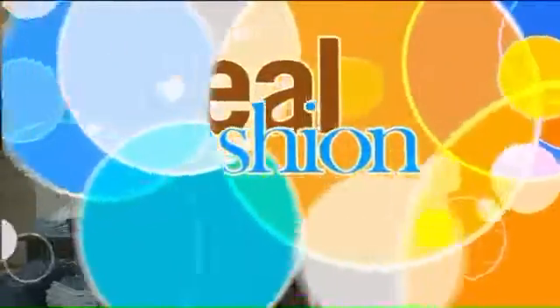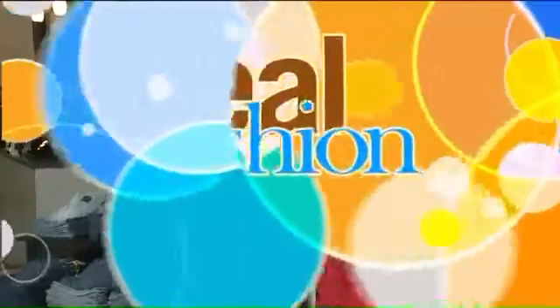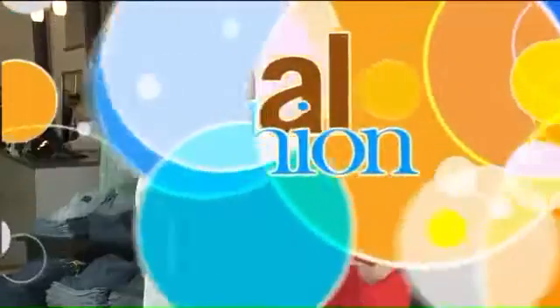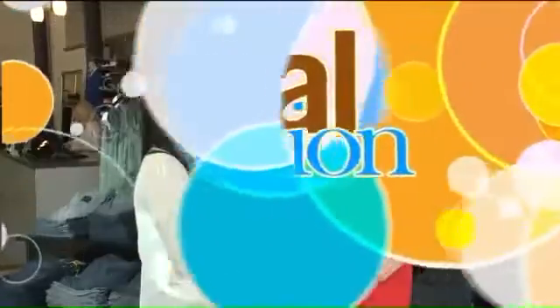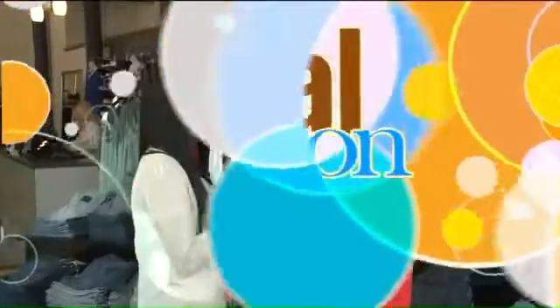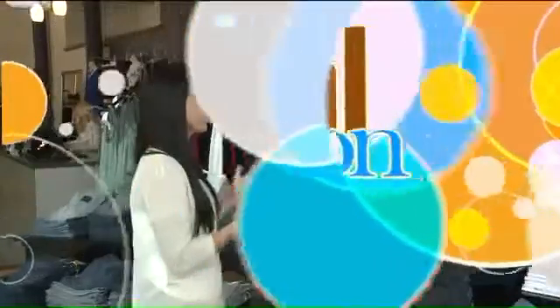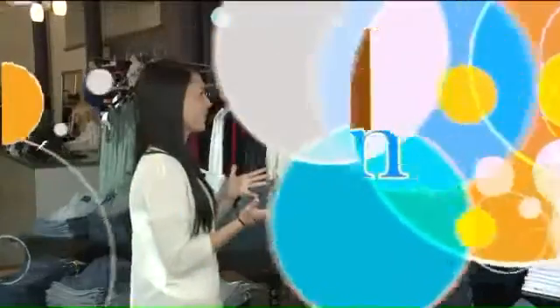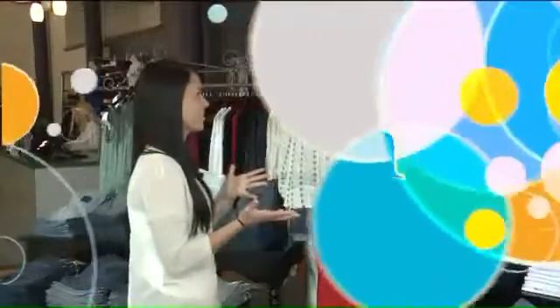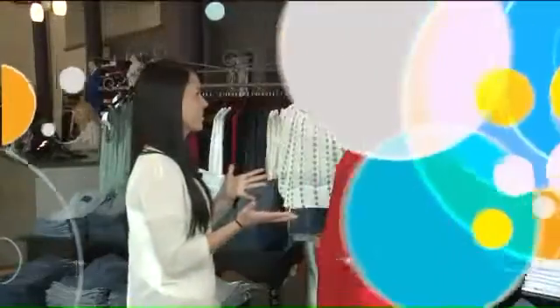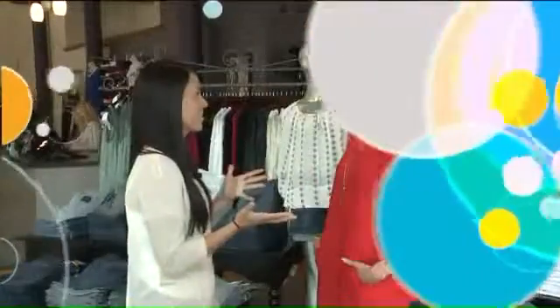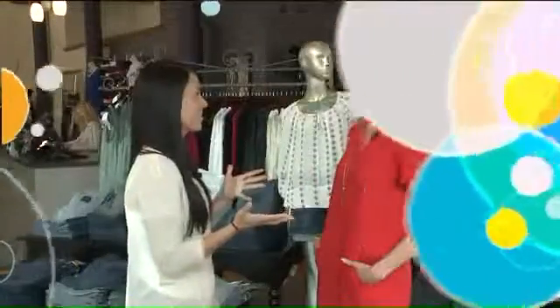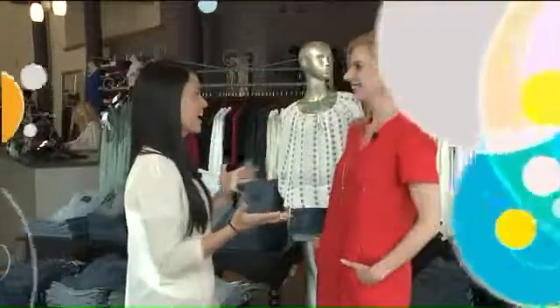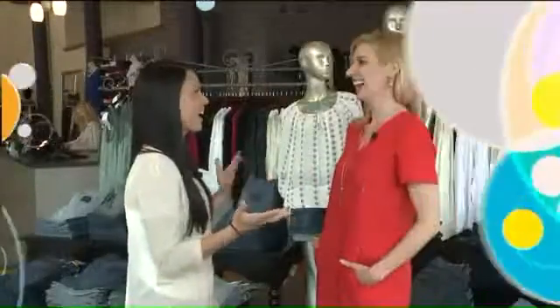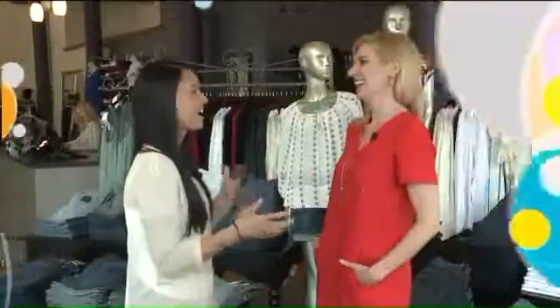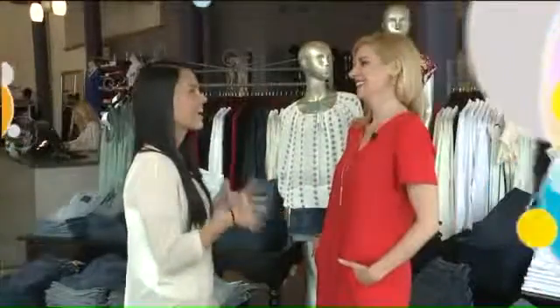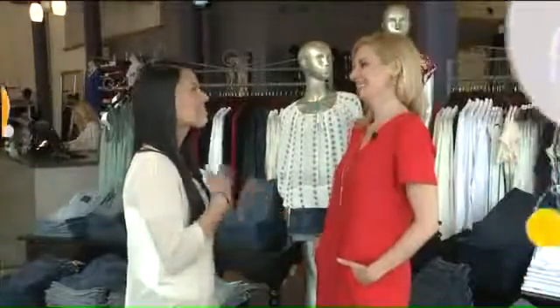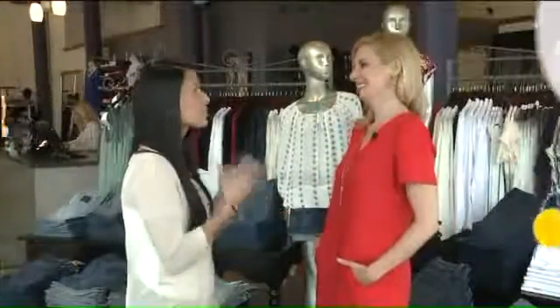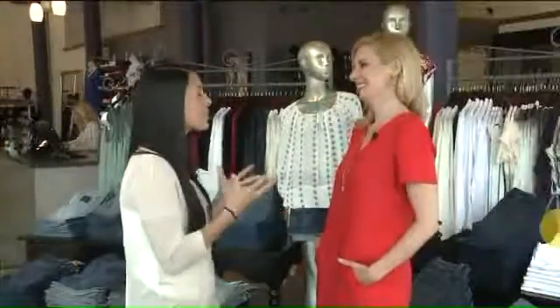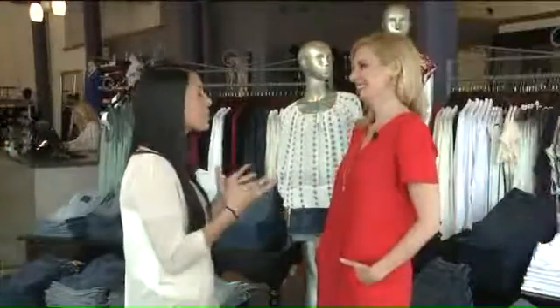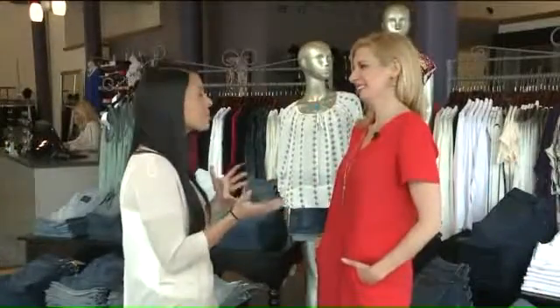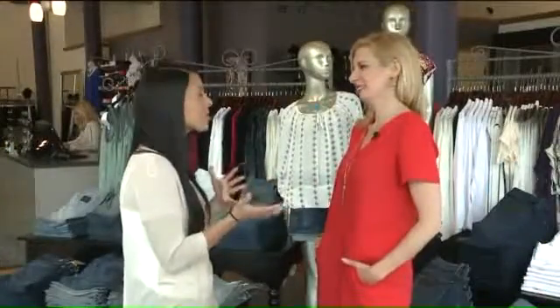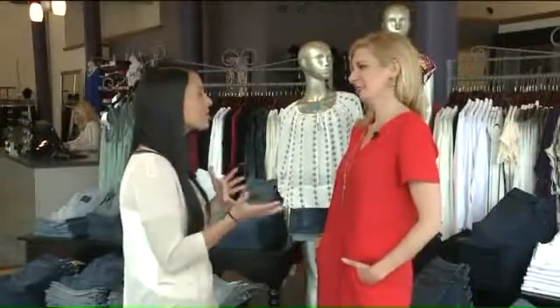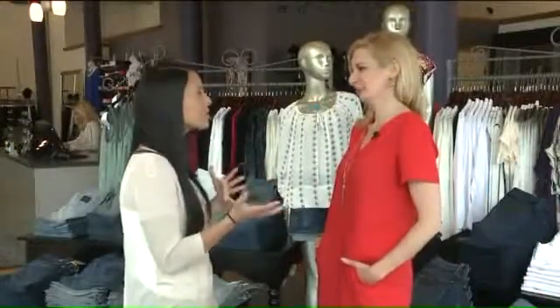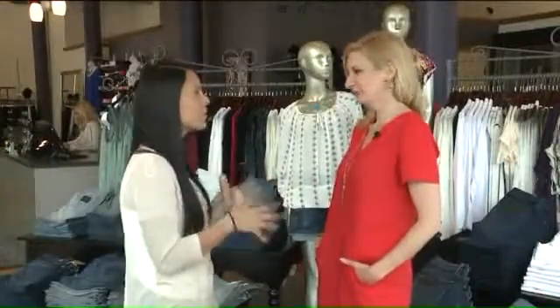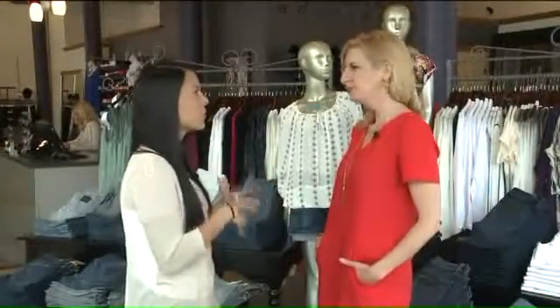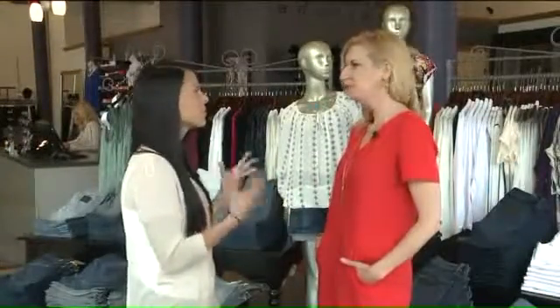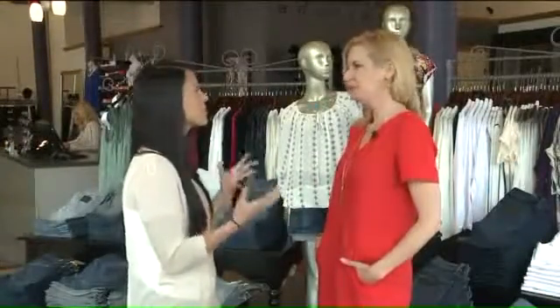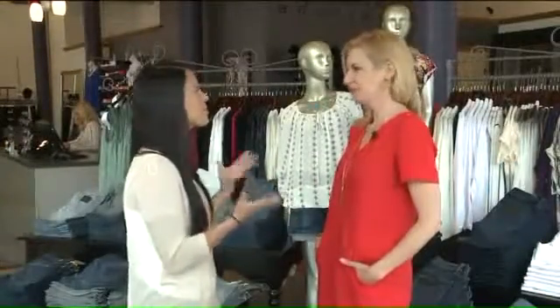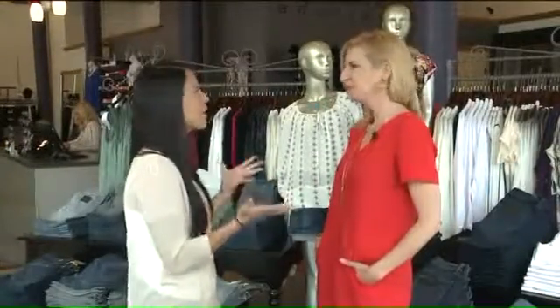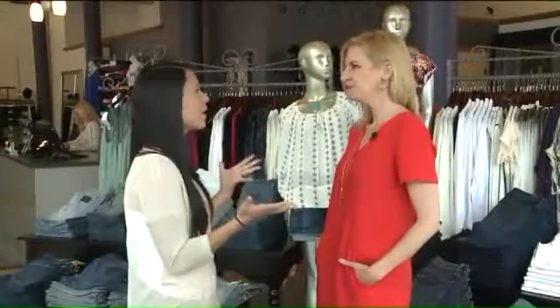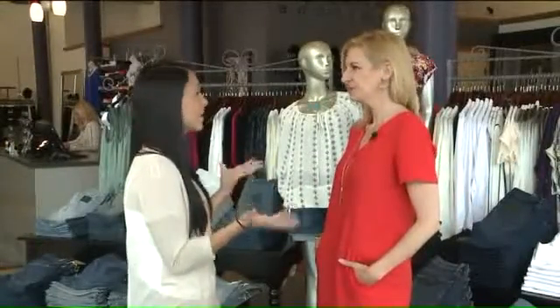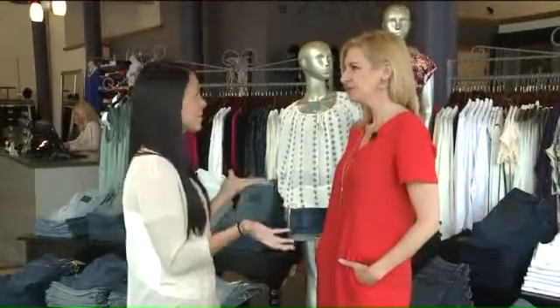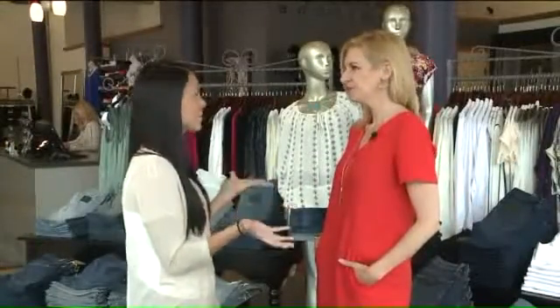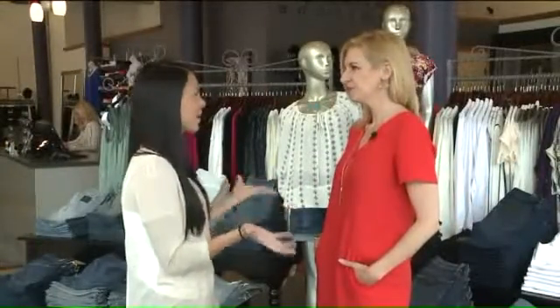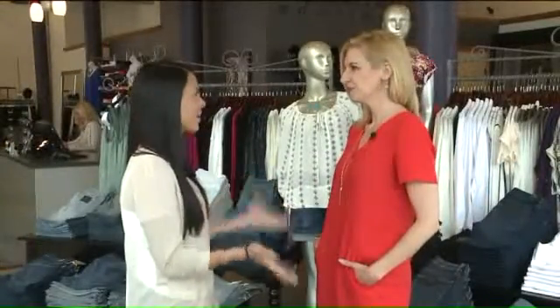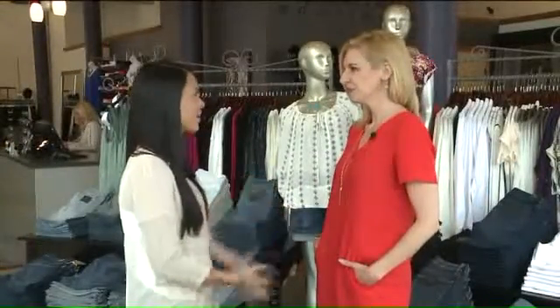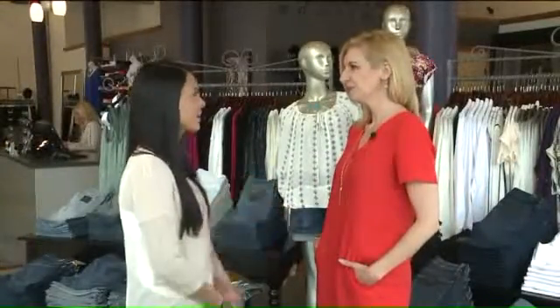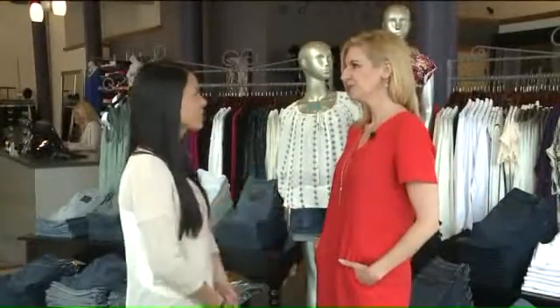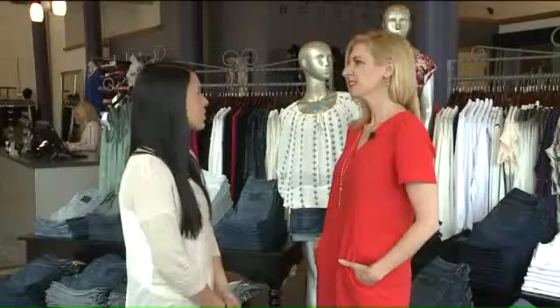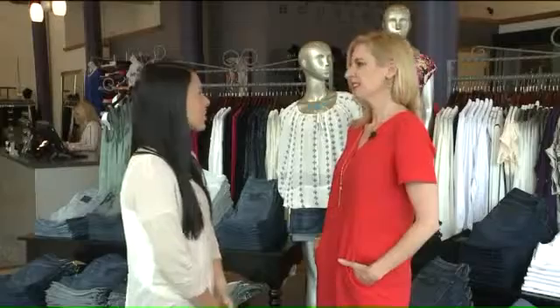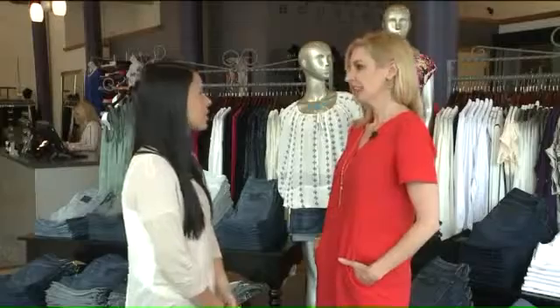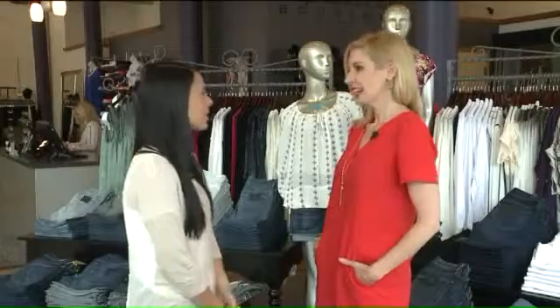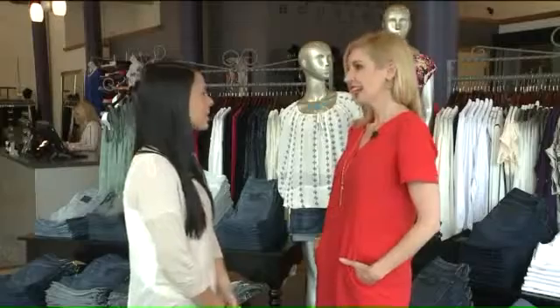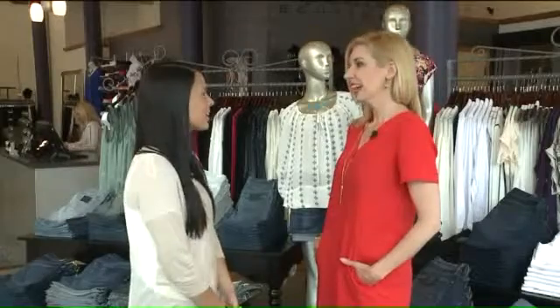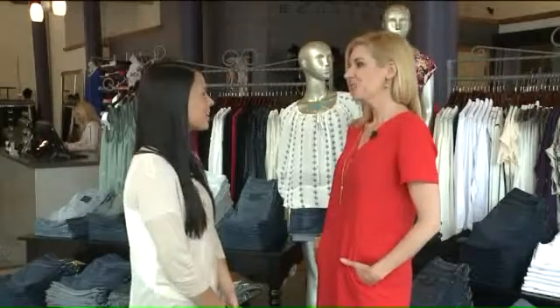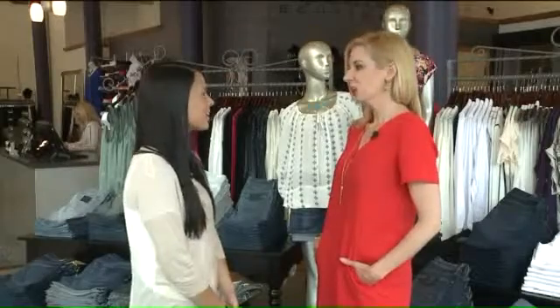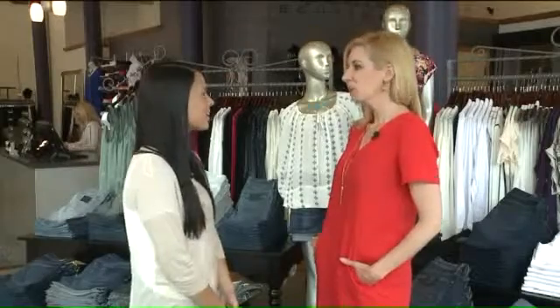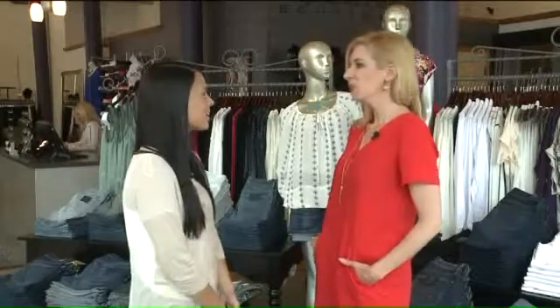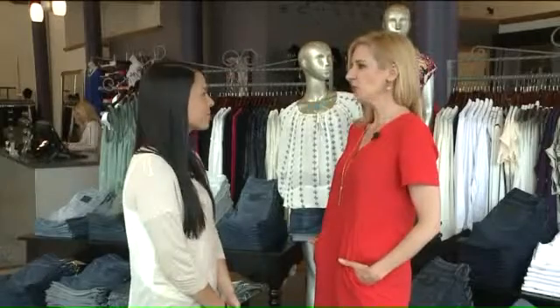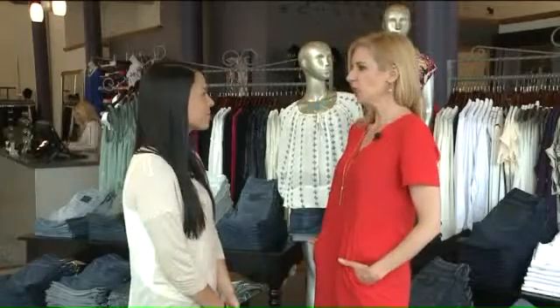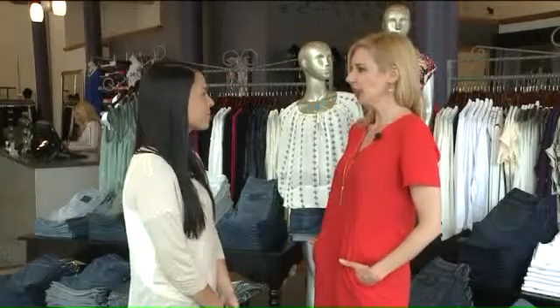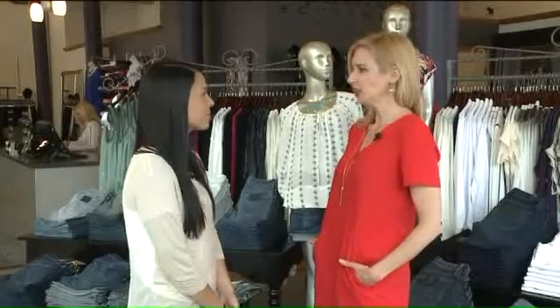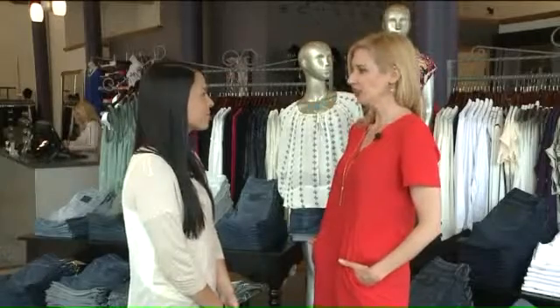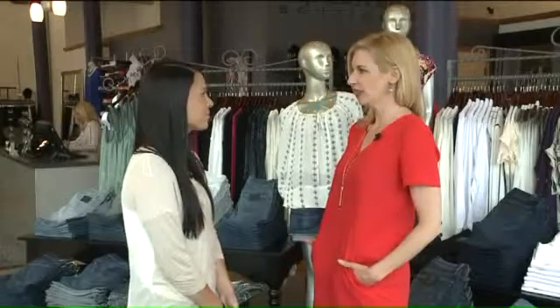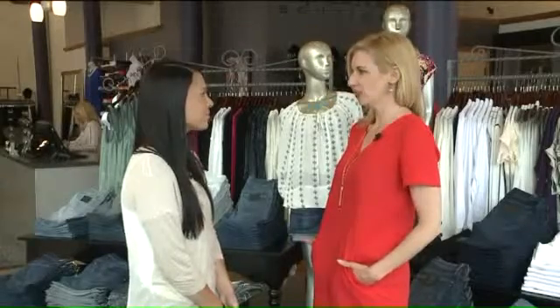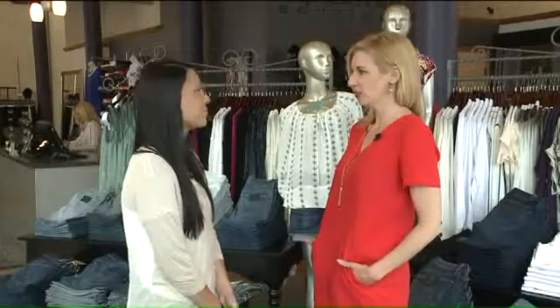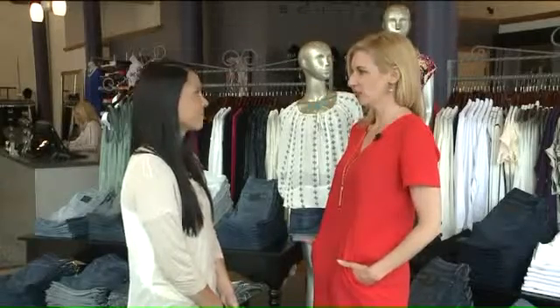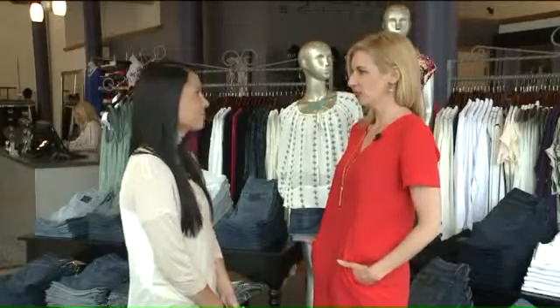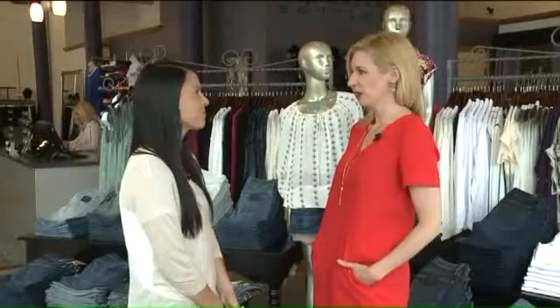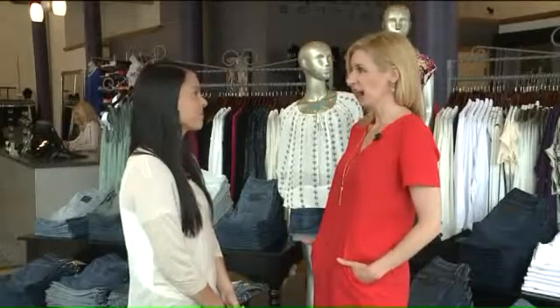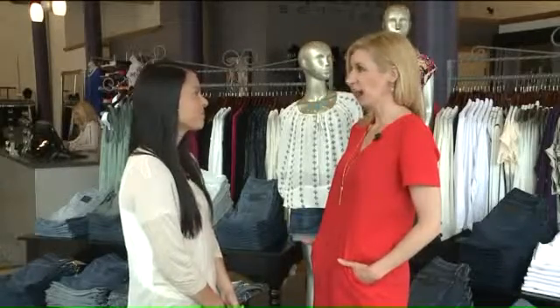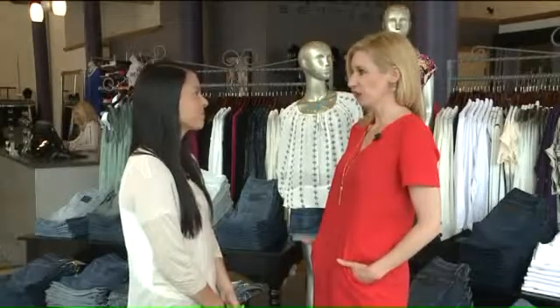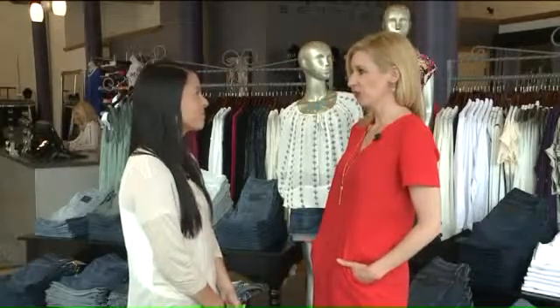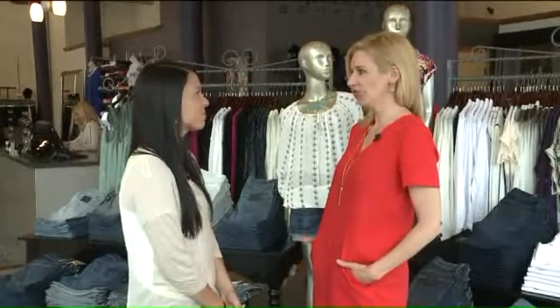It's wedding season. I have three I'm going to. One's in a barn outside. What should I wear? It's always so hard to think about something outside.